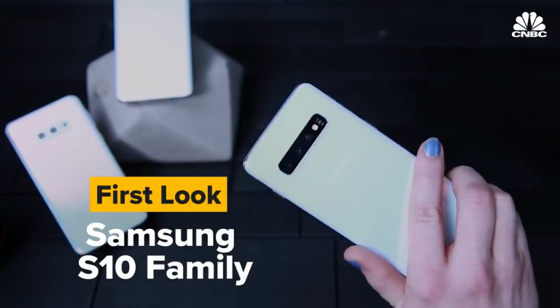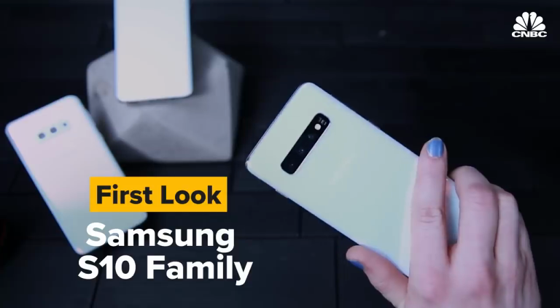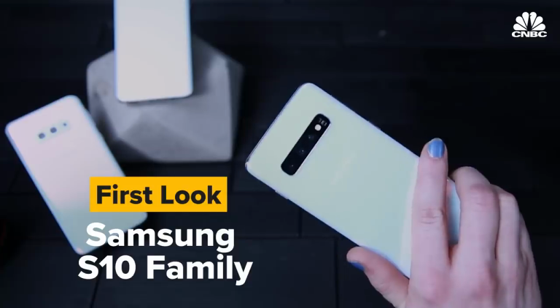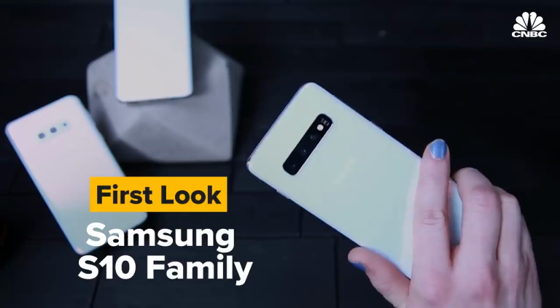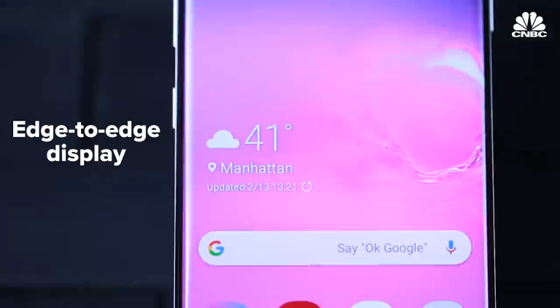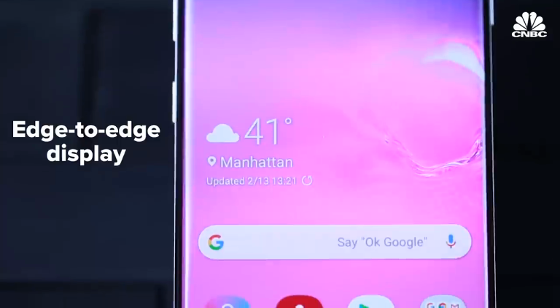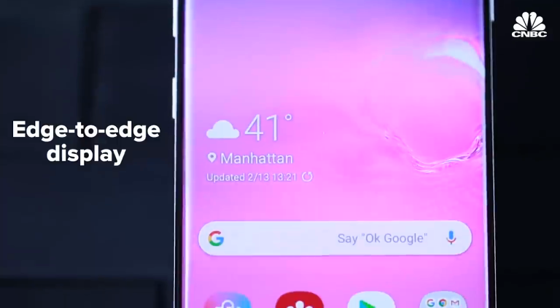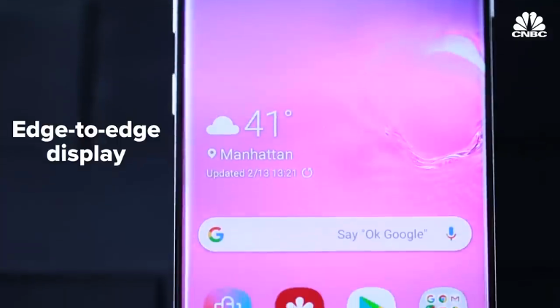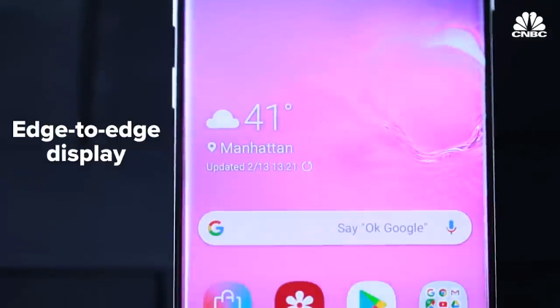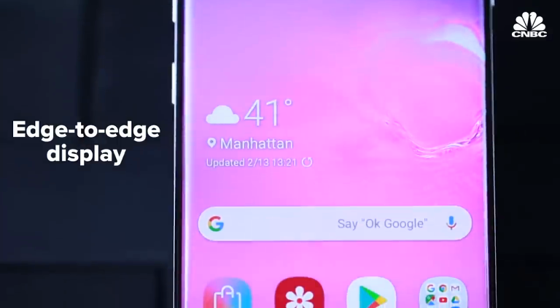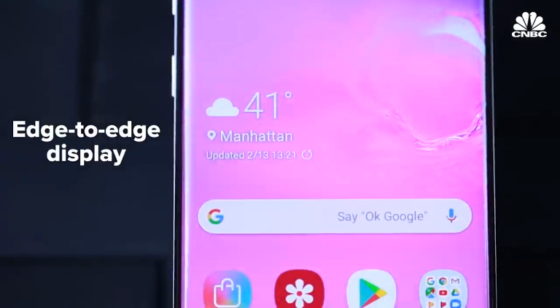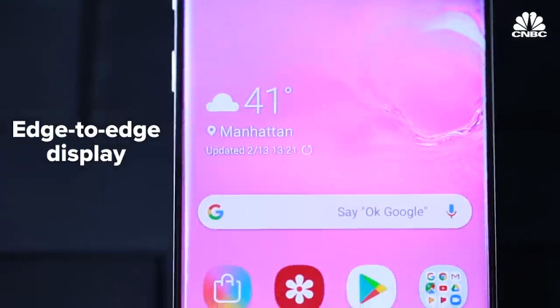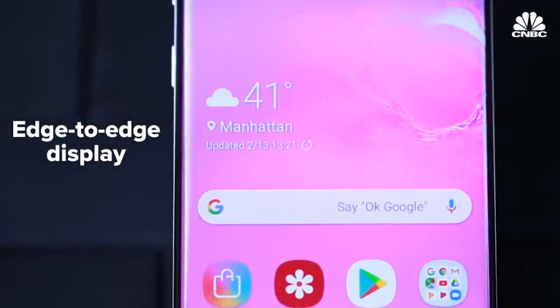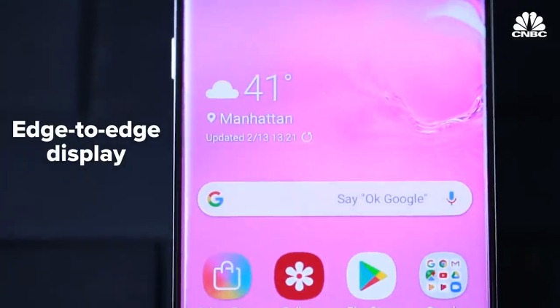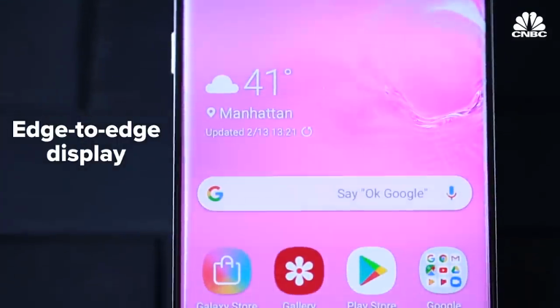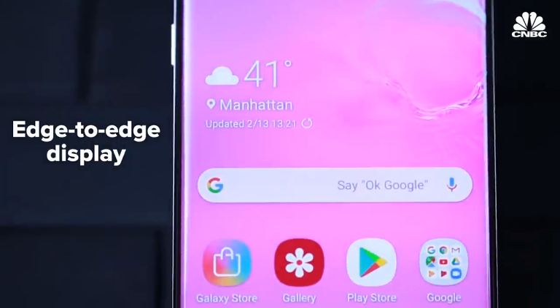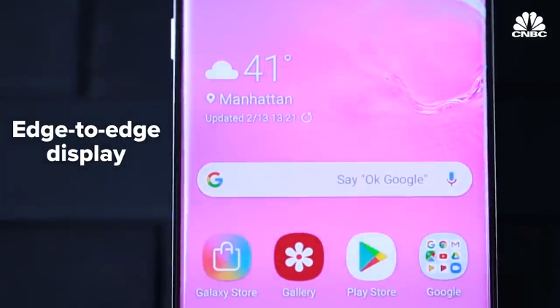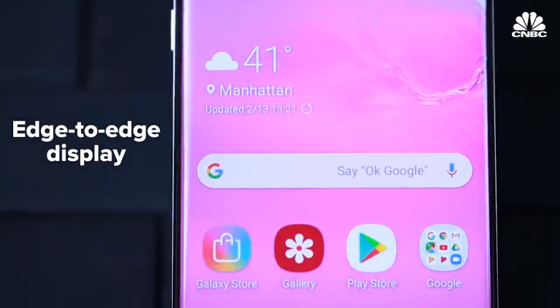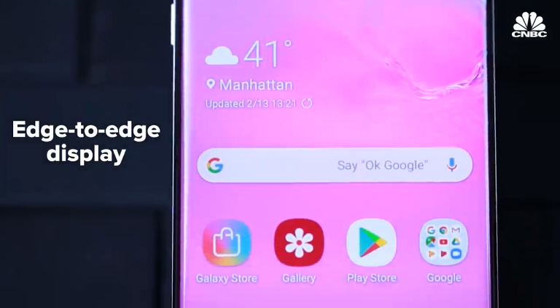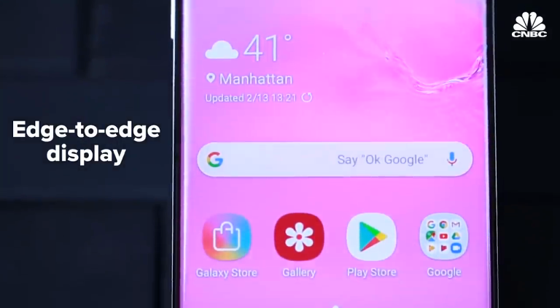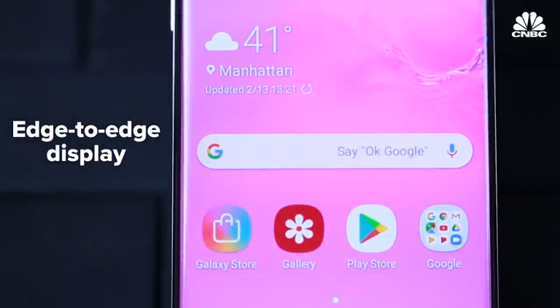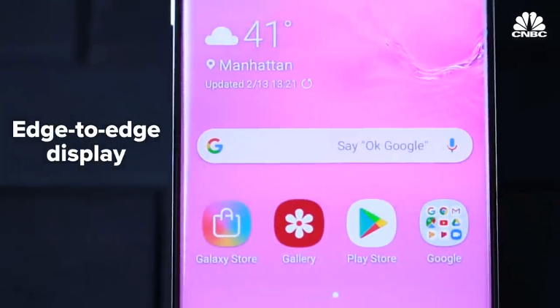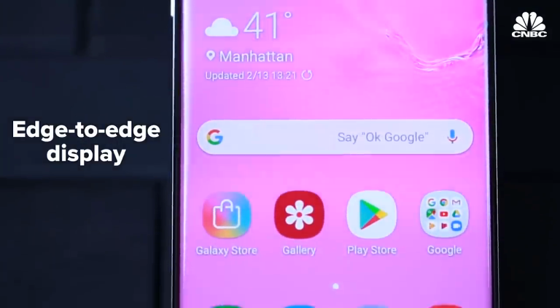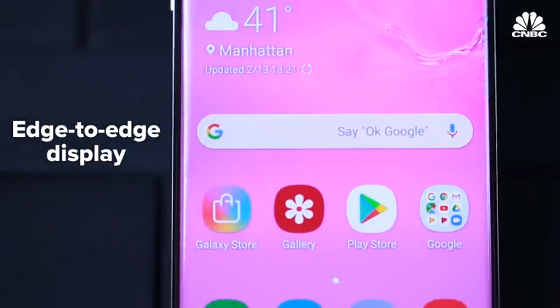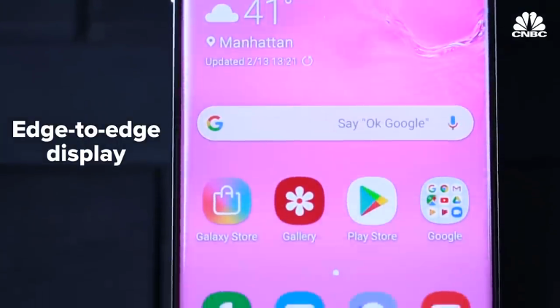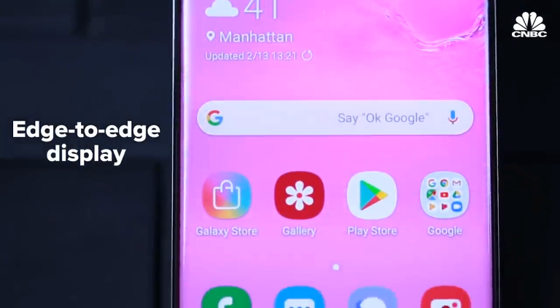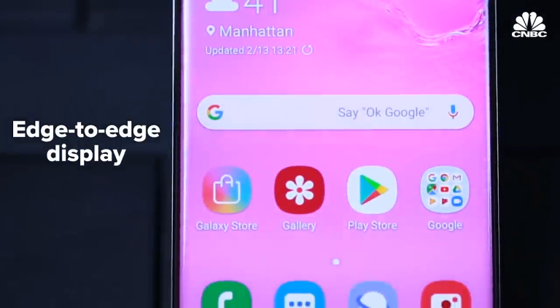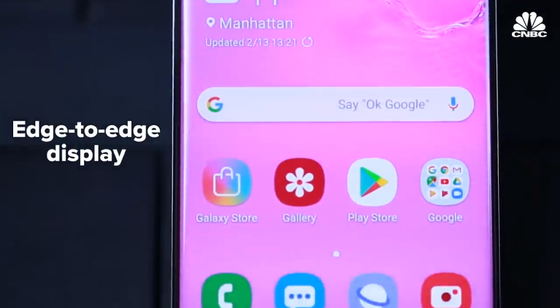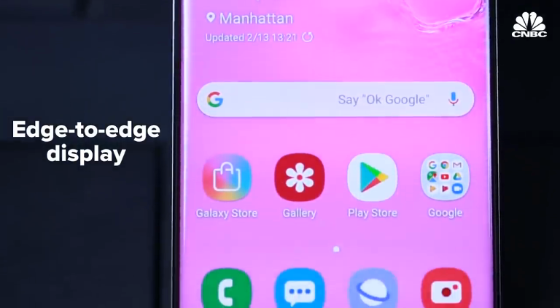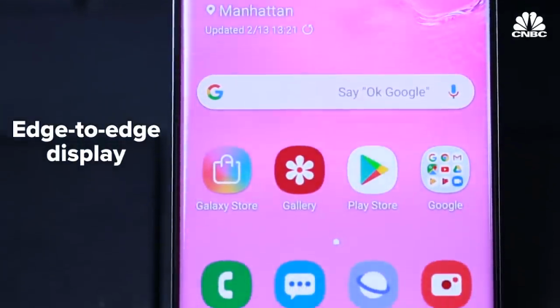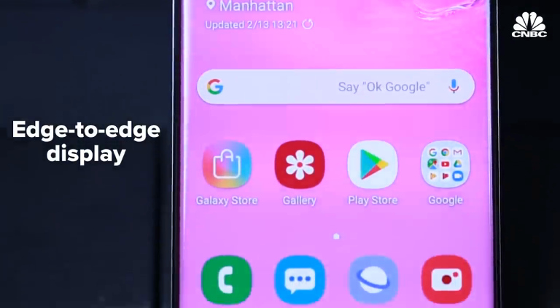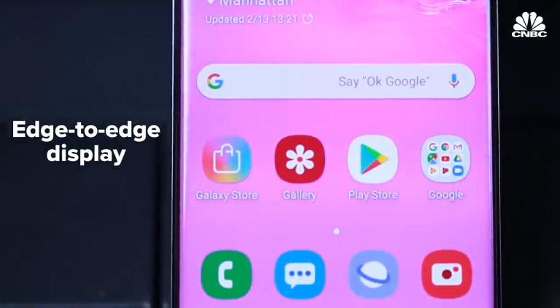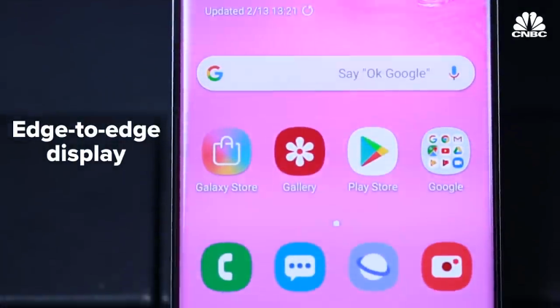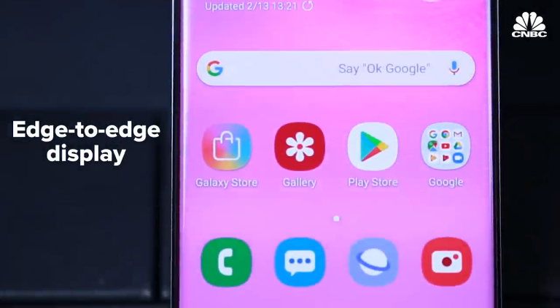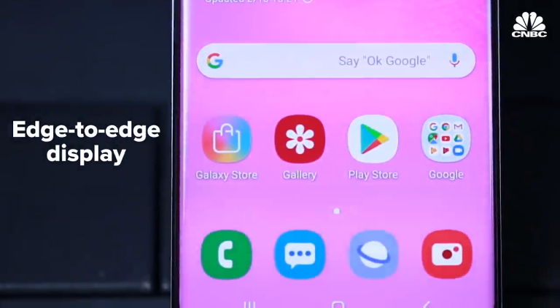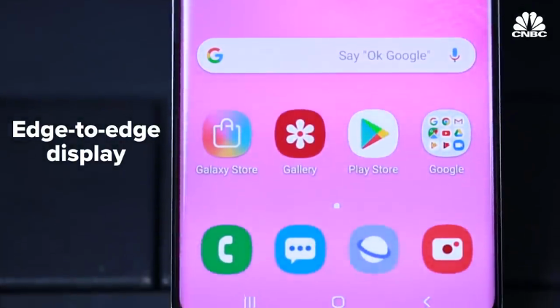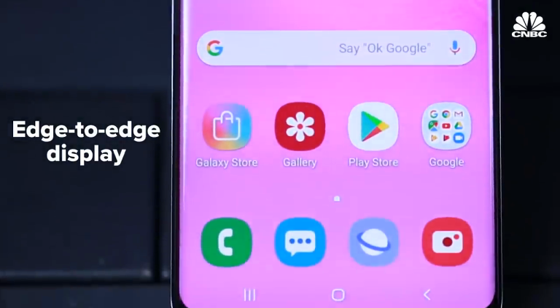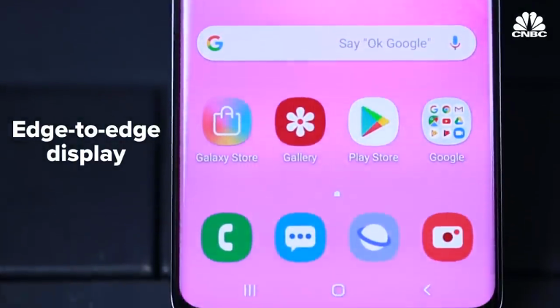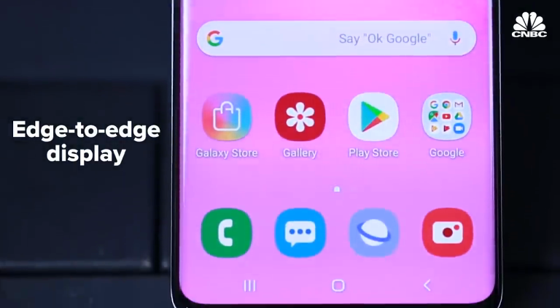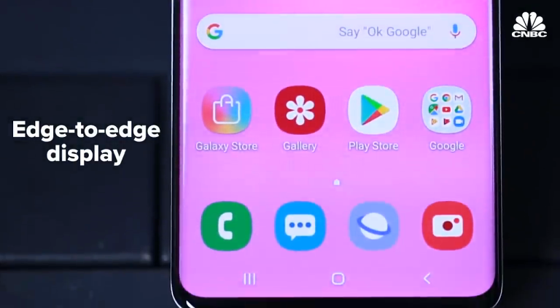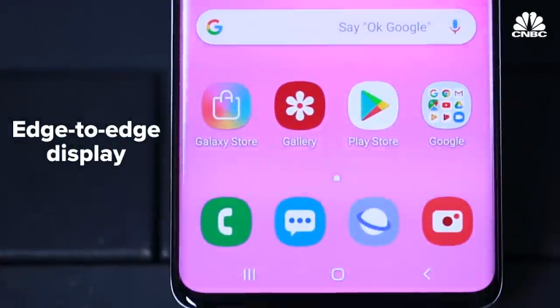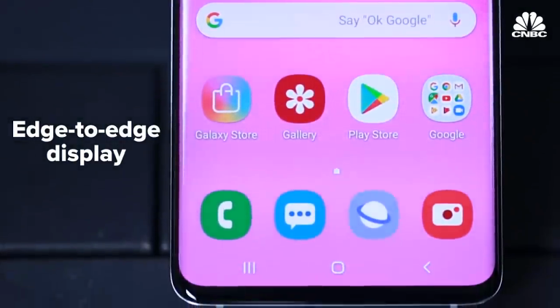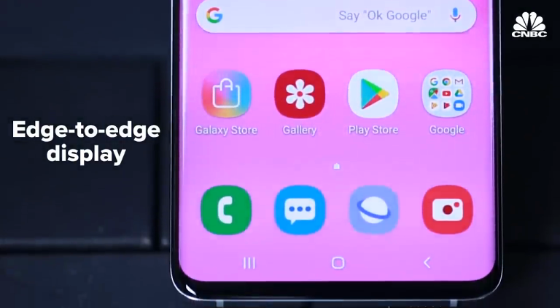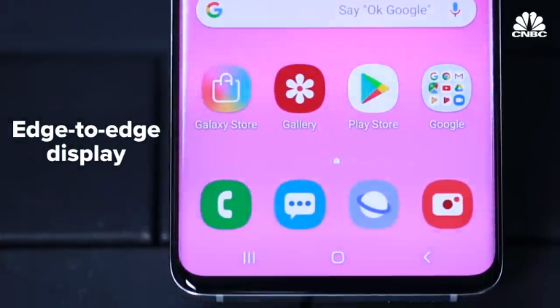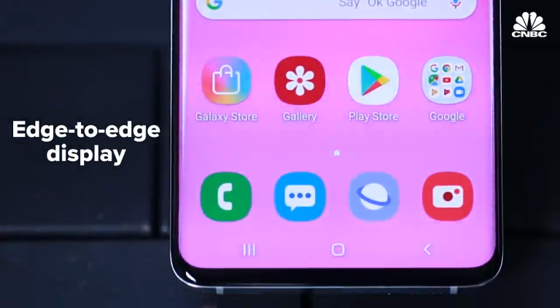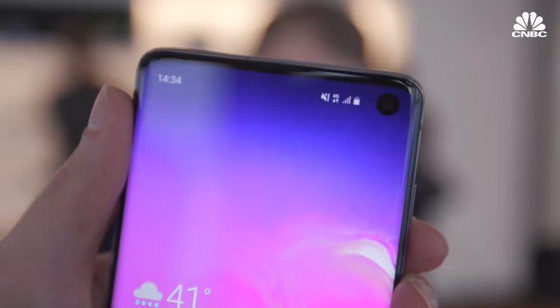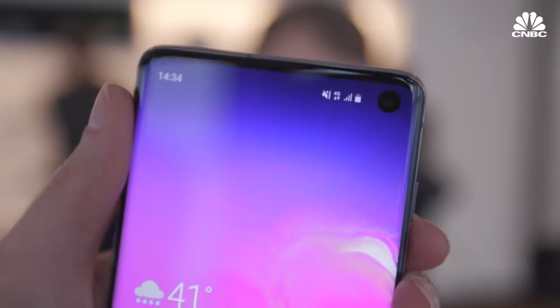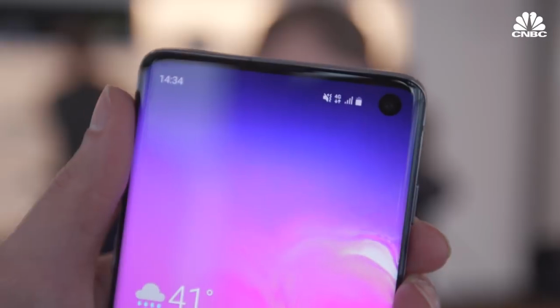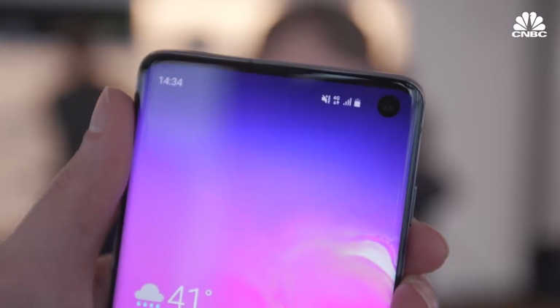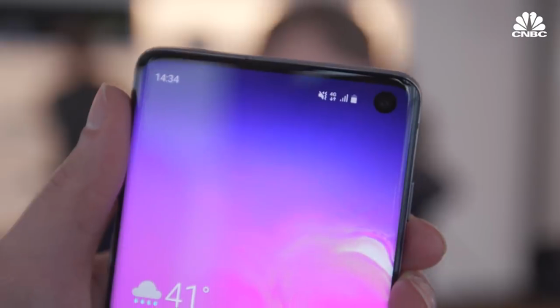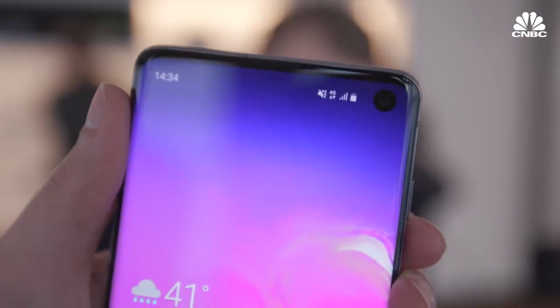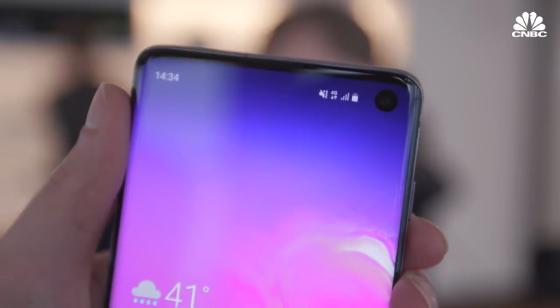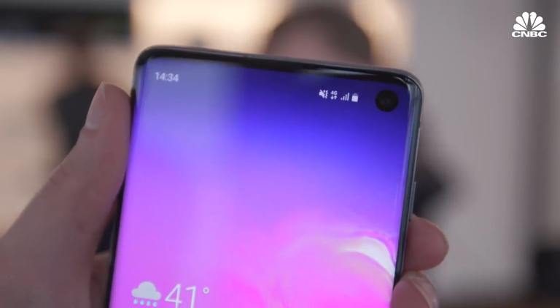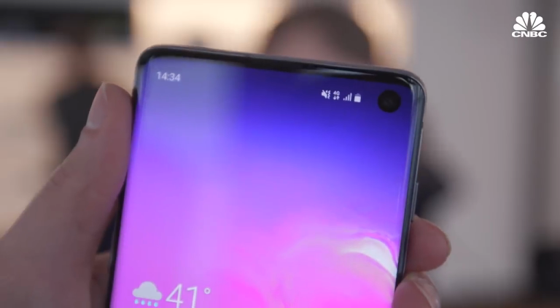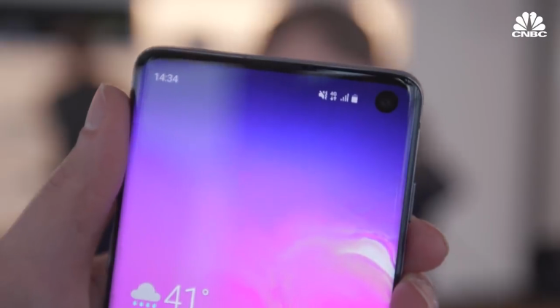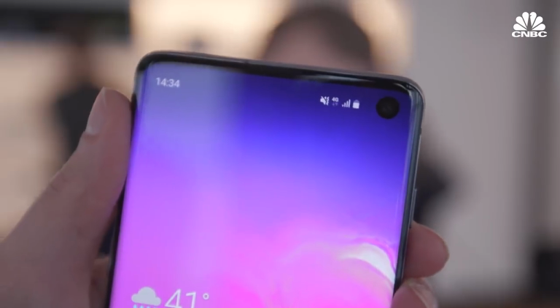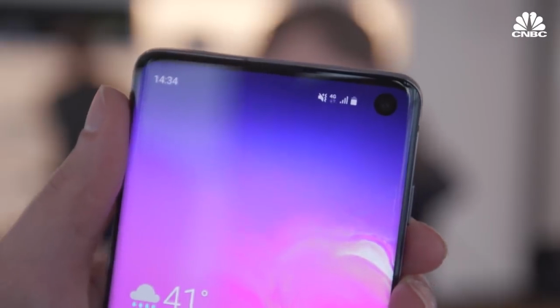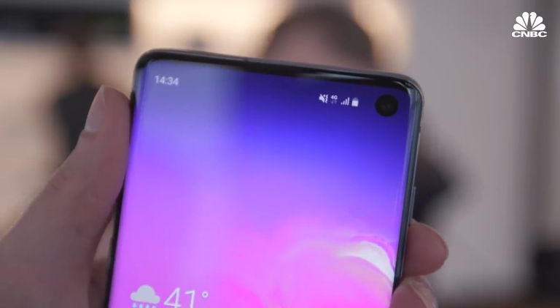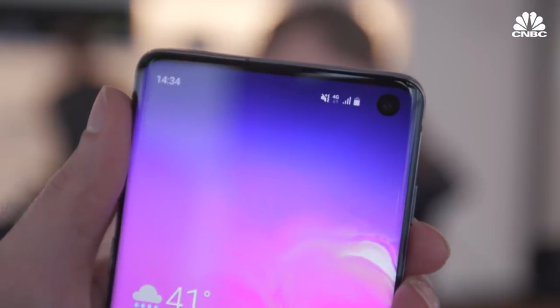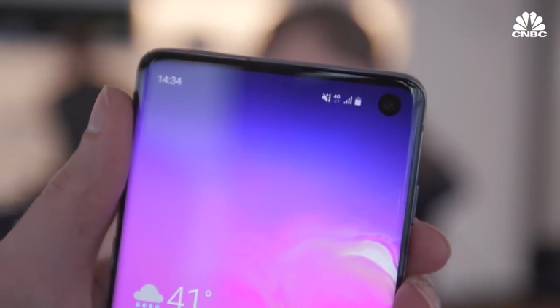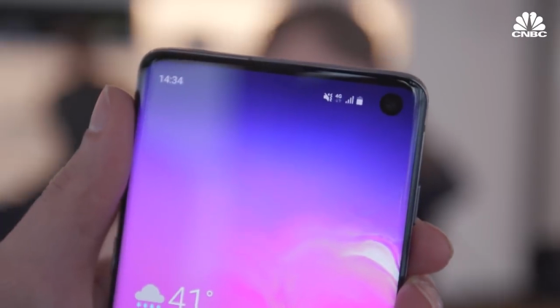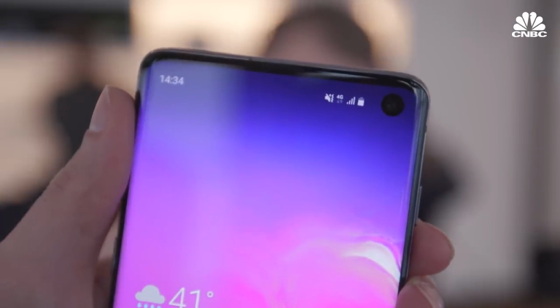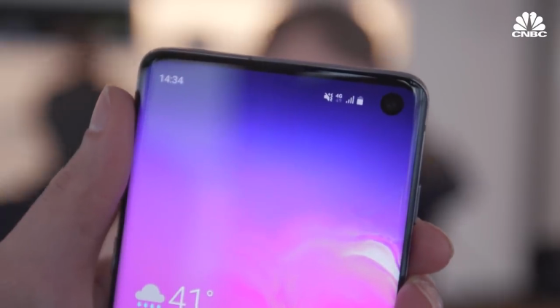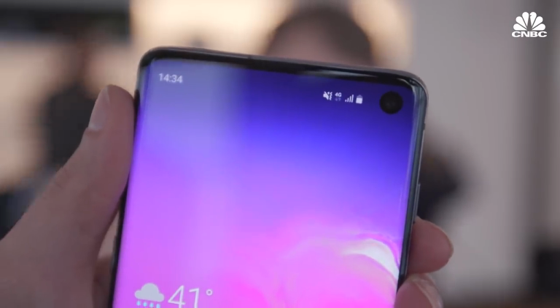The highlight feature is the new Infinity-O display, which runs from top to bottom and left to right. And there's just a little cutout for the camera.